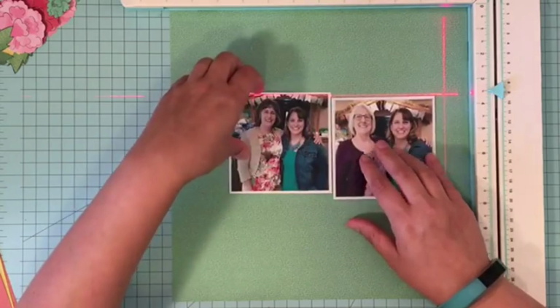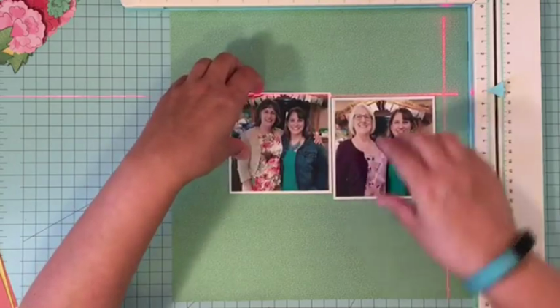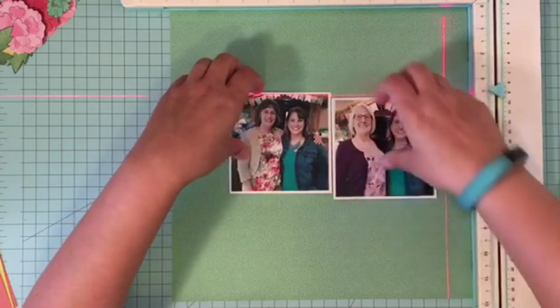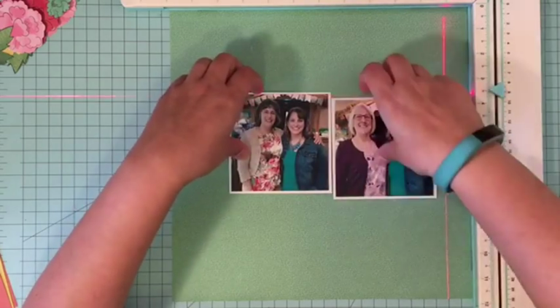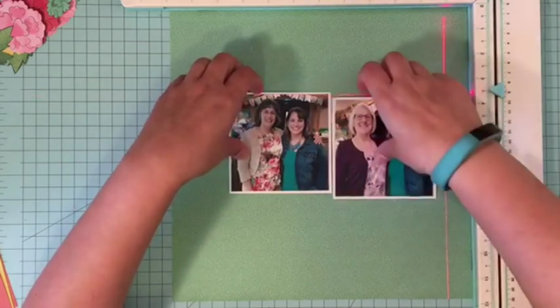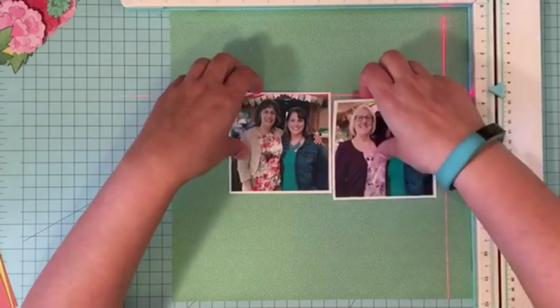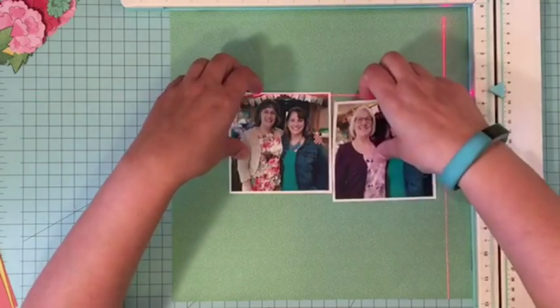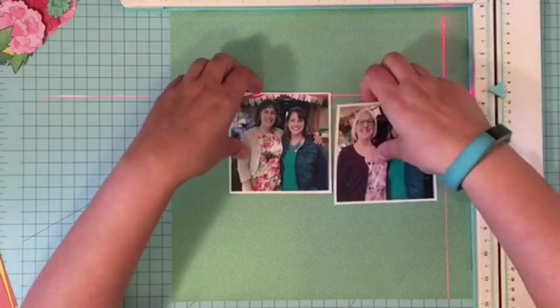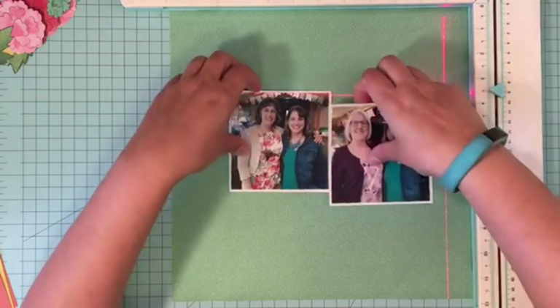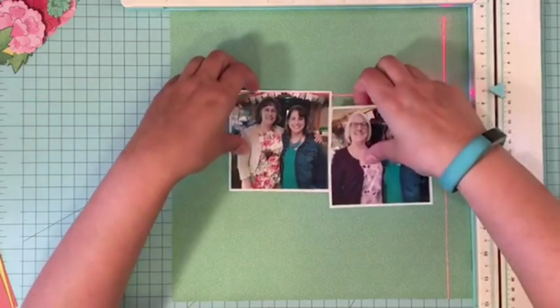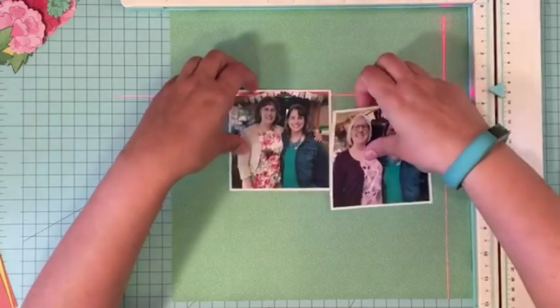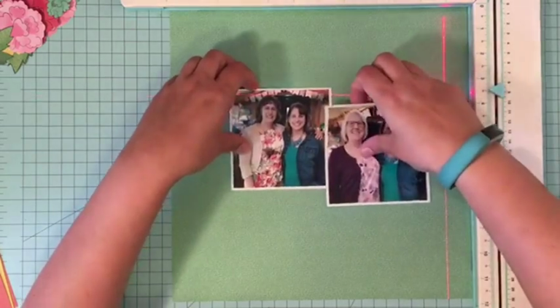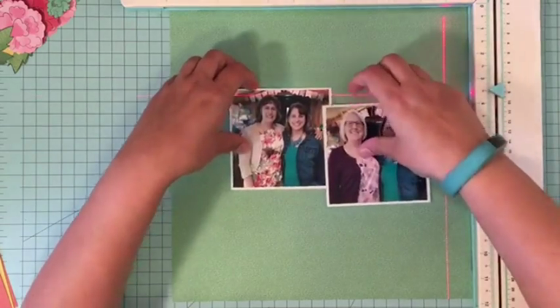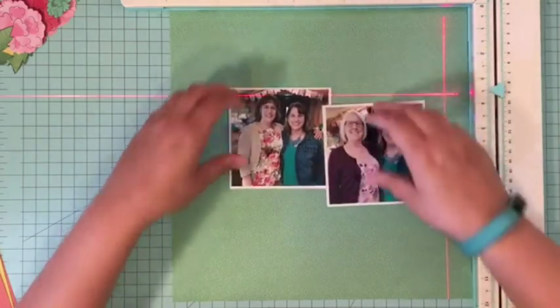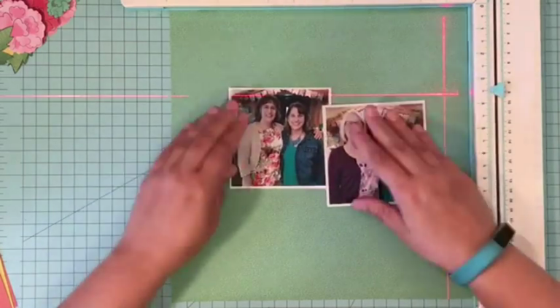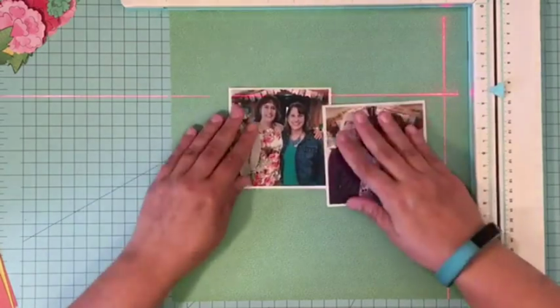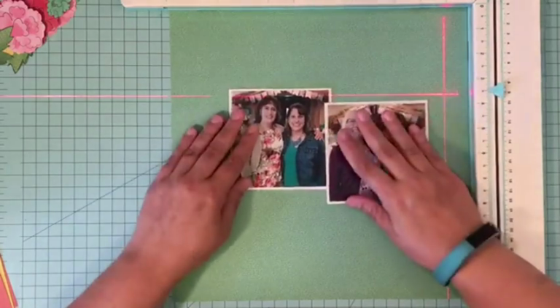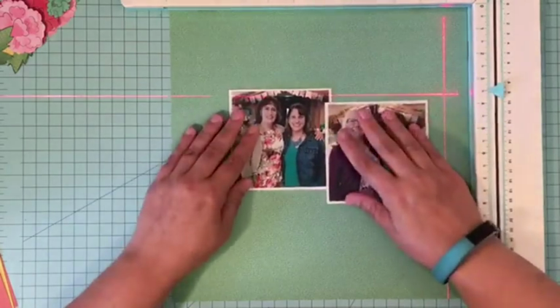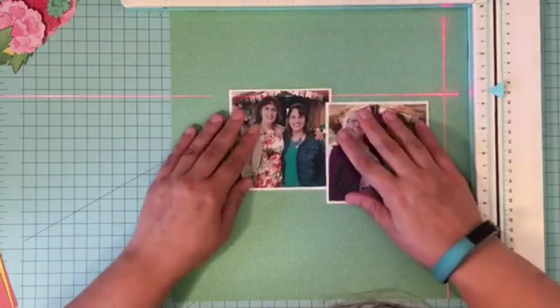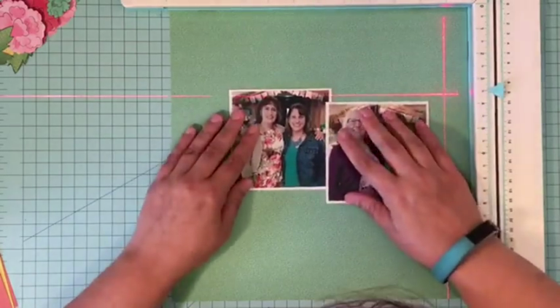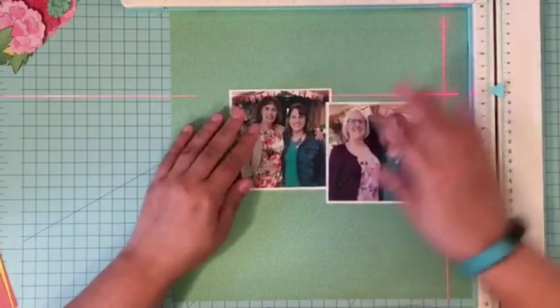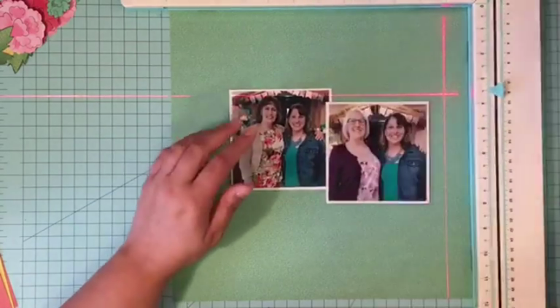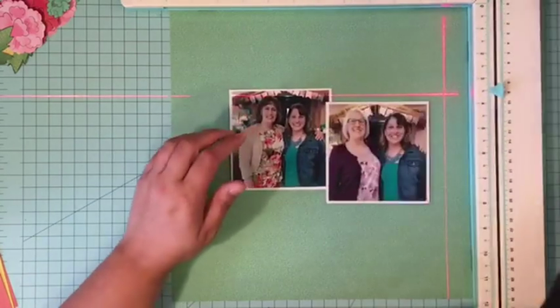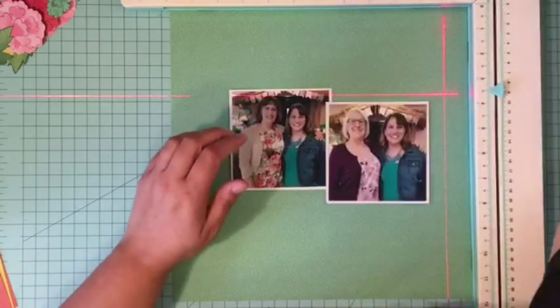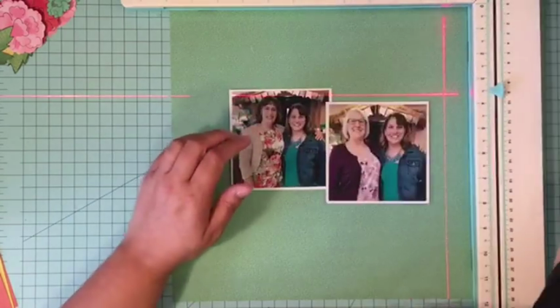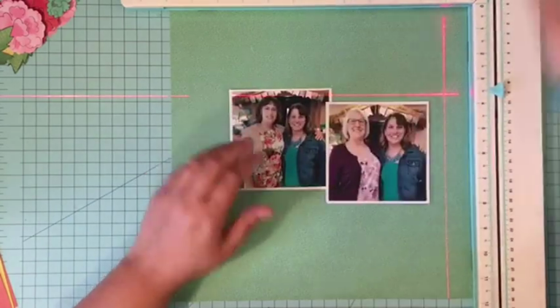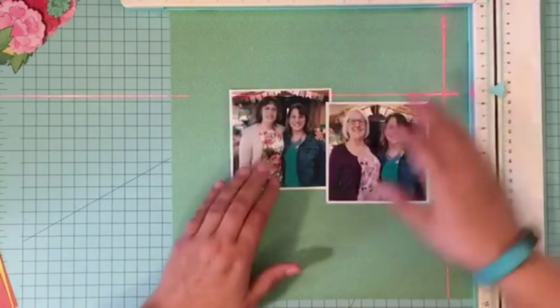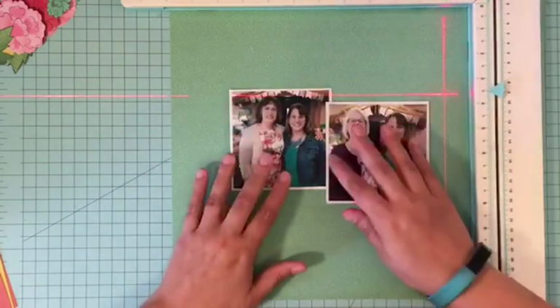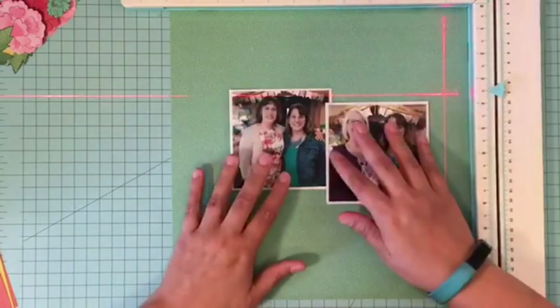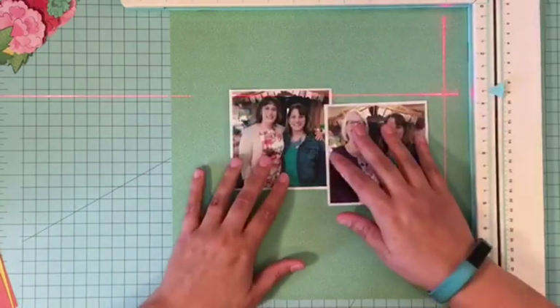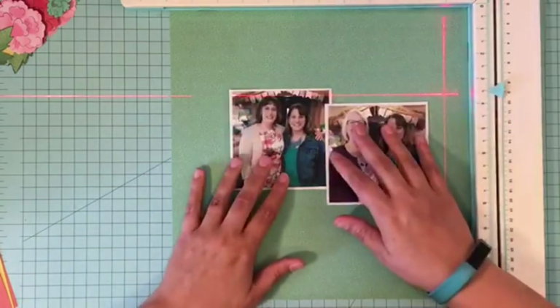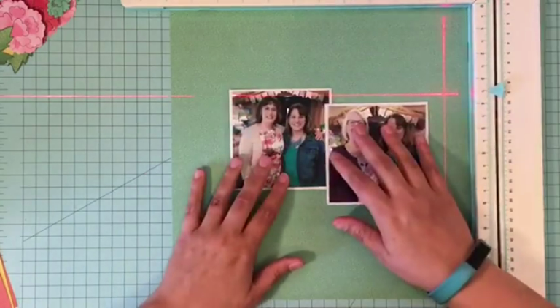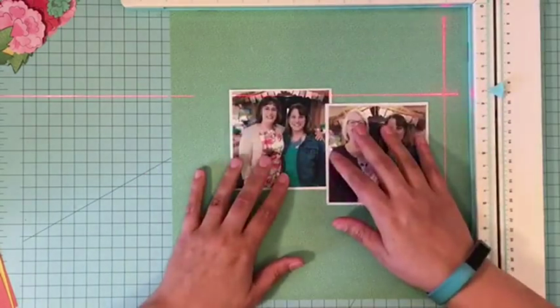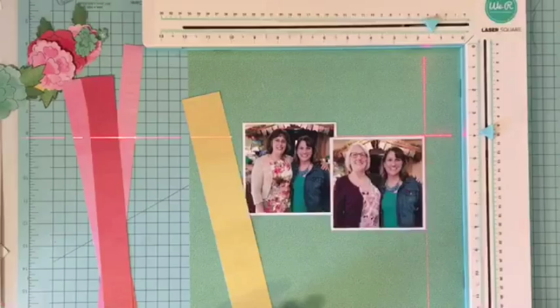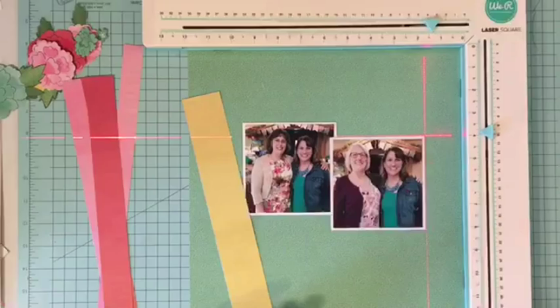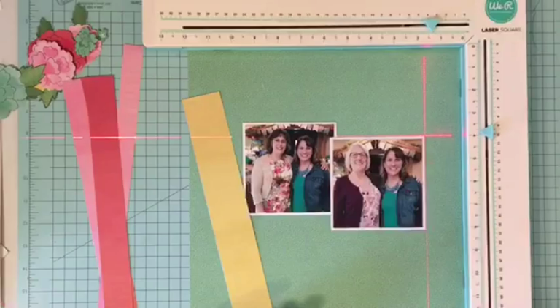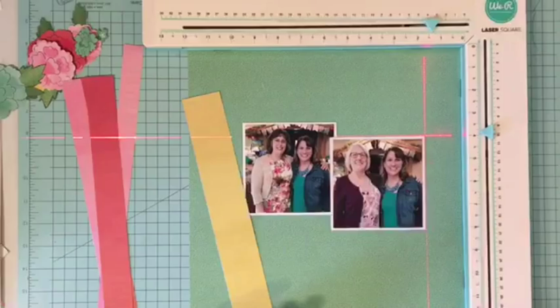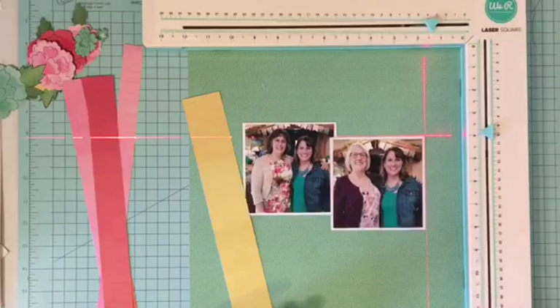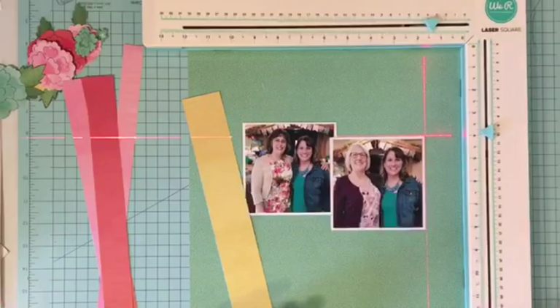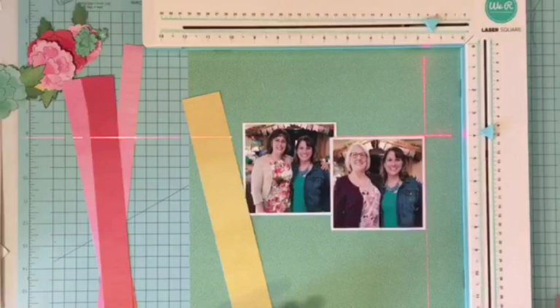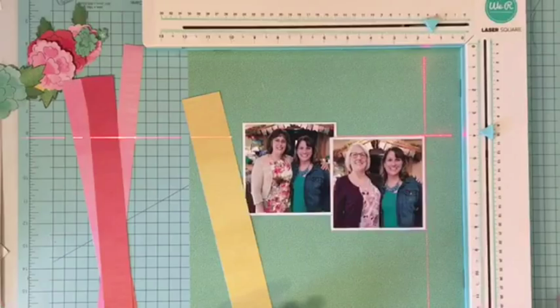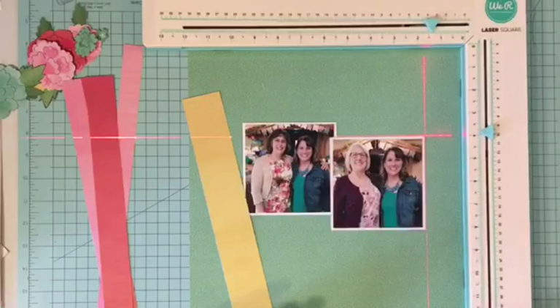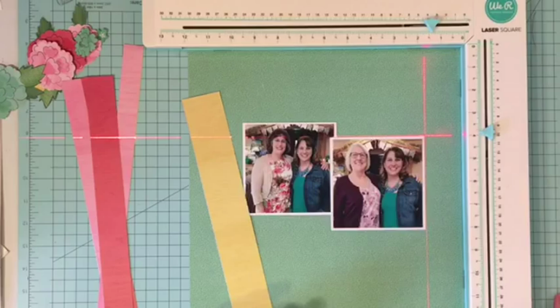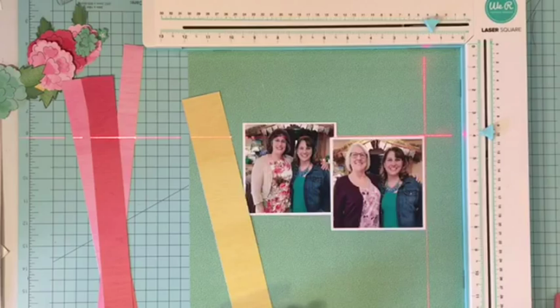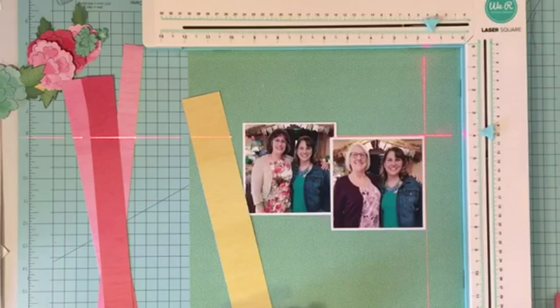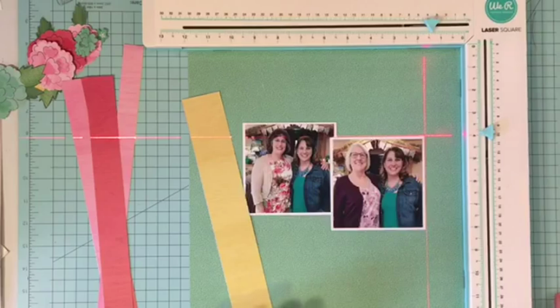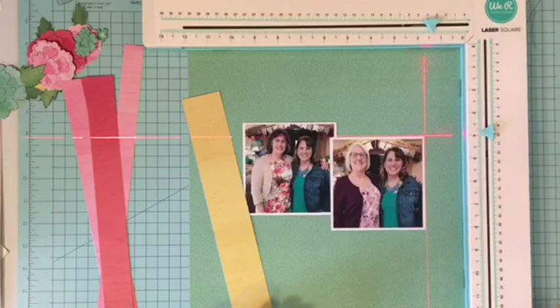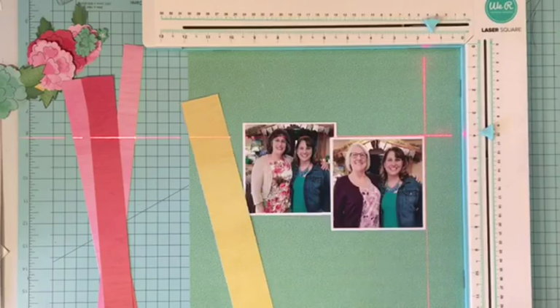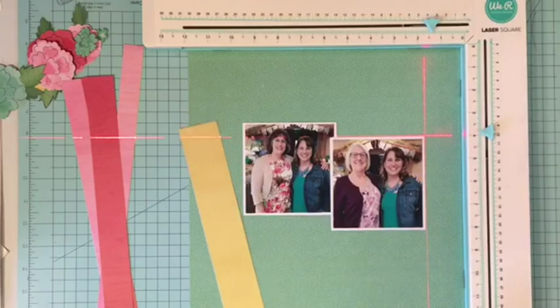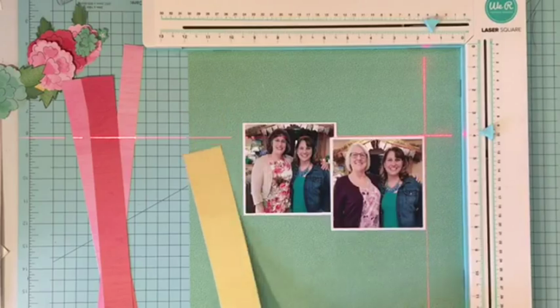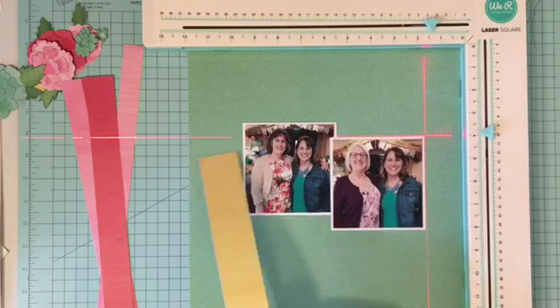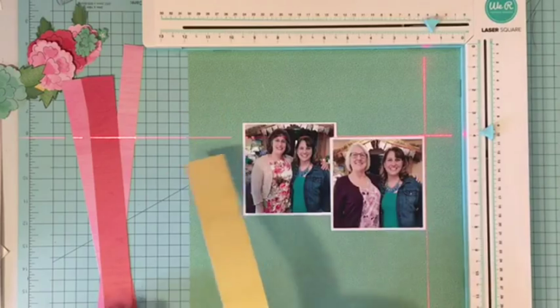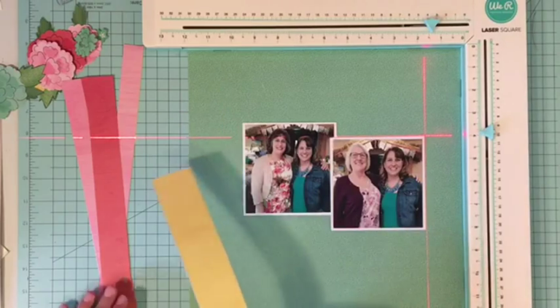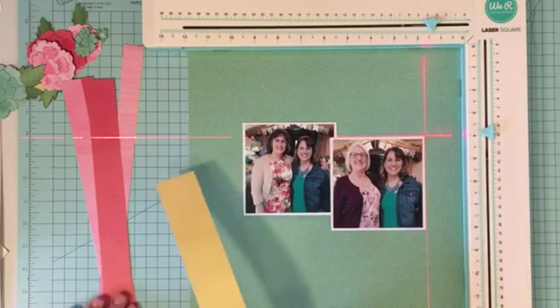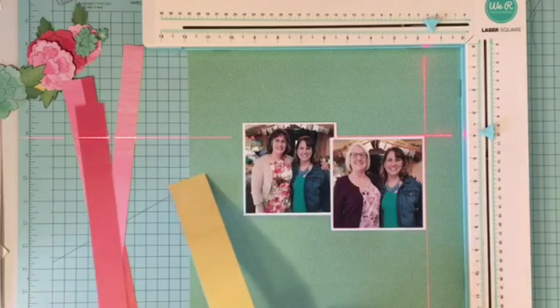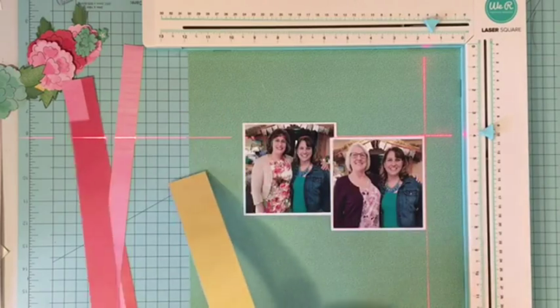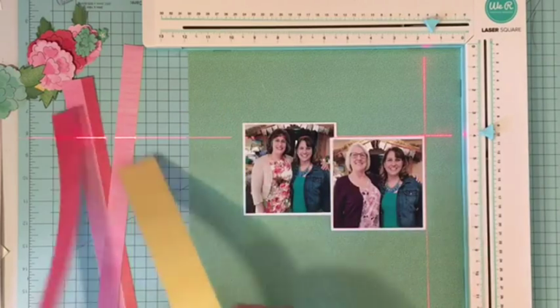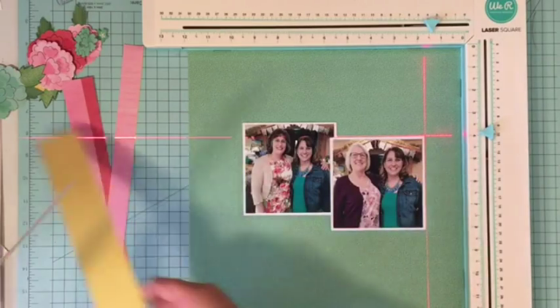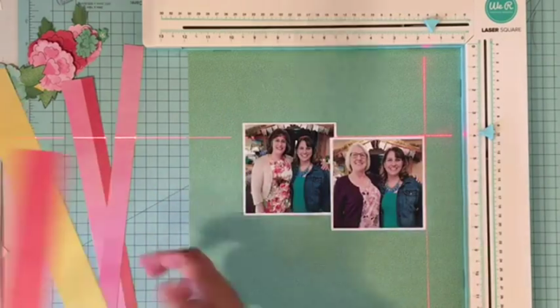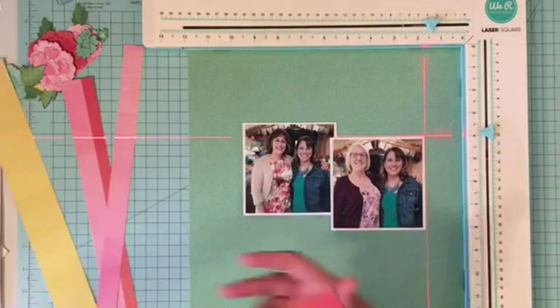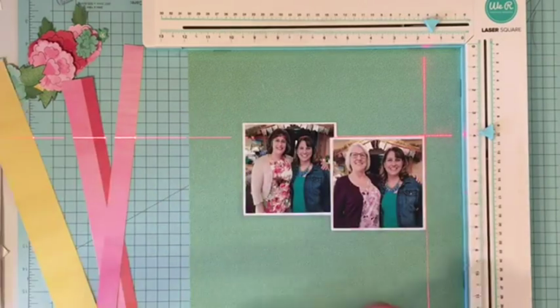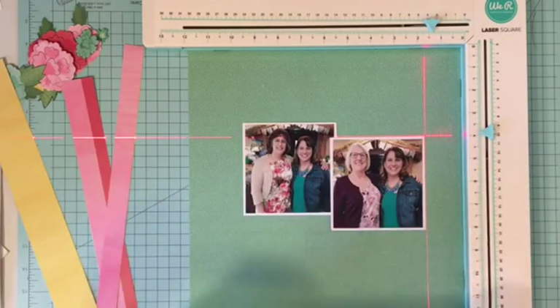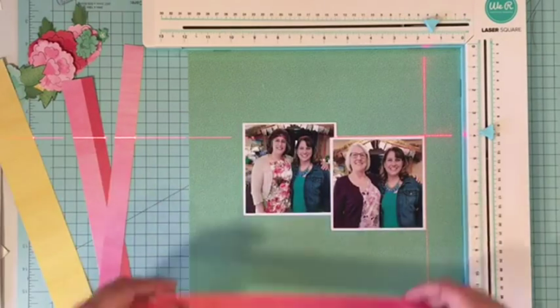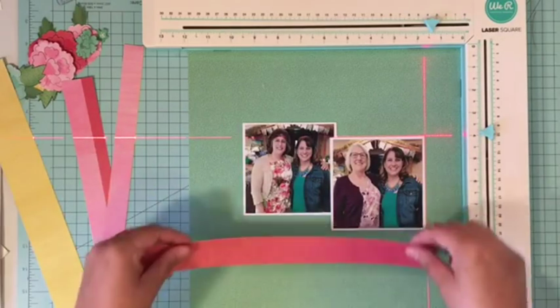I am using primarily the Chamel Little by Little collection from American Crafts, but I'm also using a little bit of Oh My Heart from Pink Paisley, which is what my base paper is — that green paper.